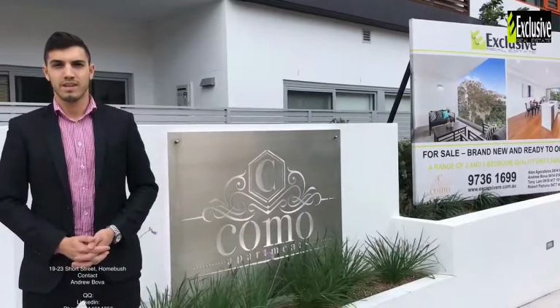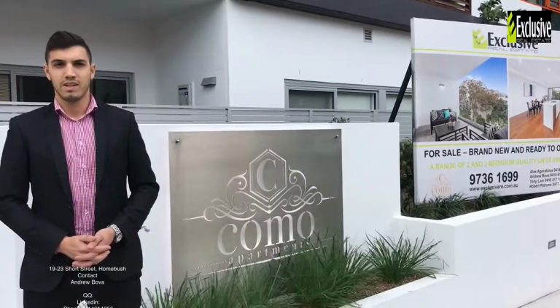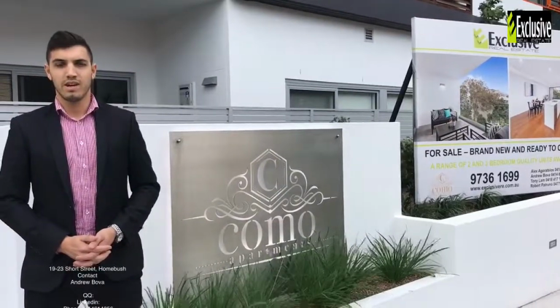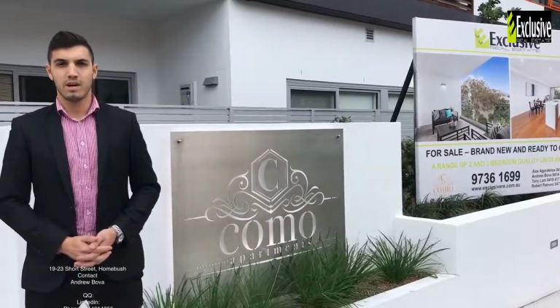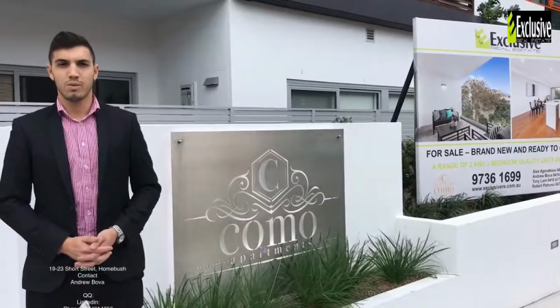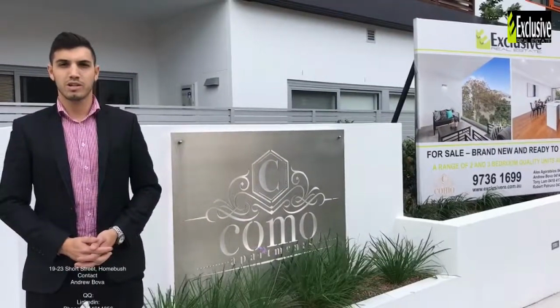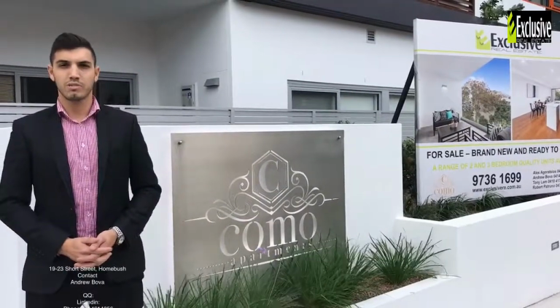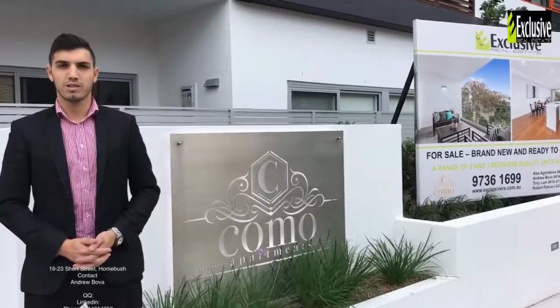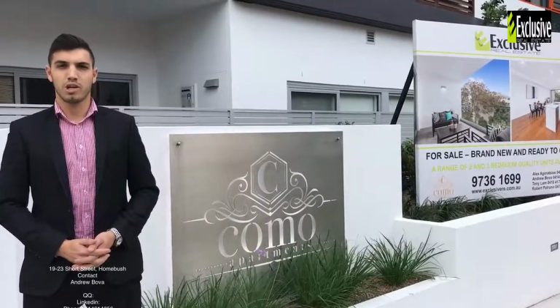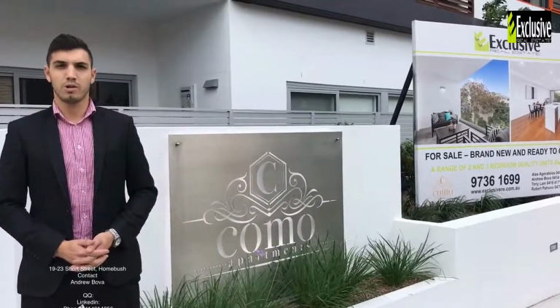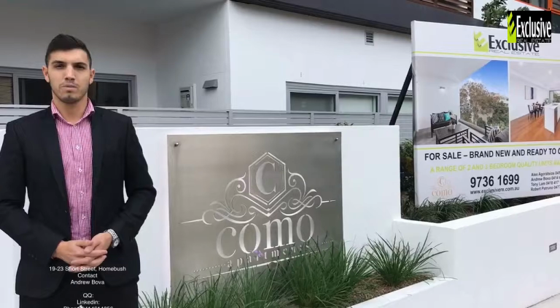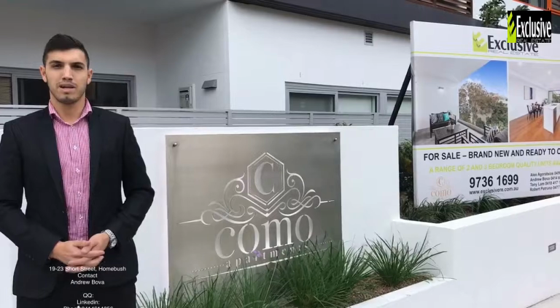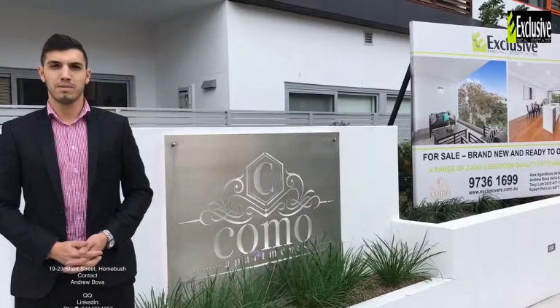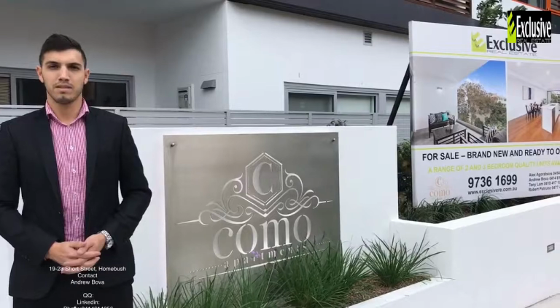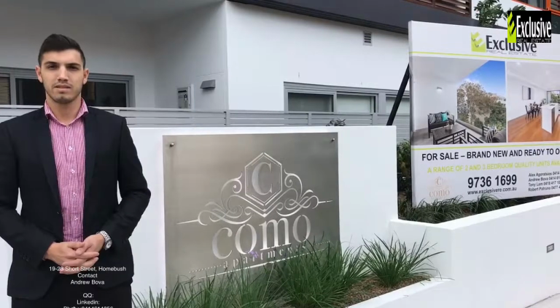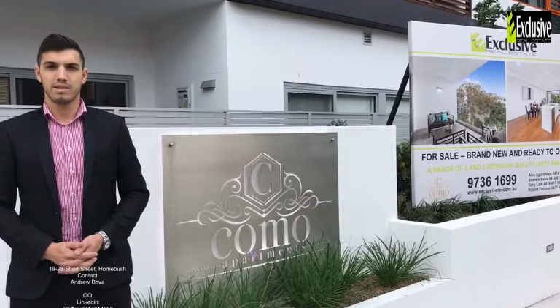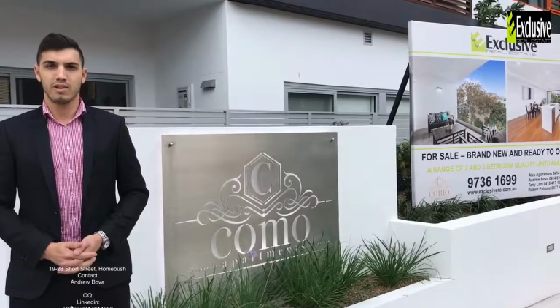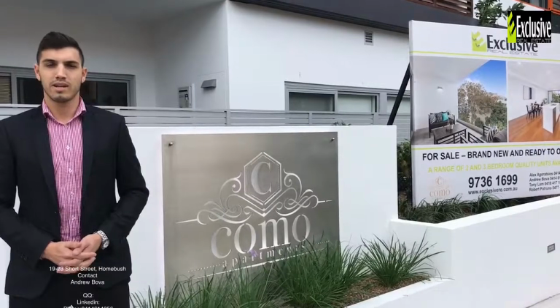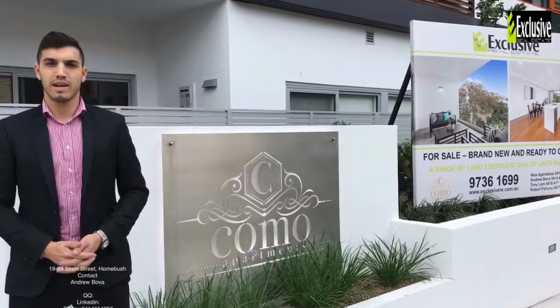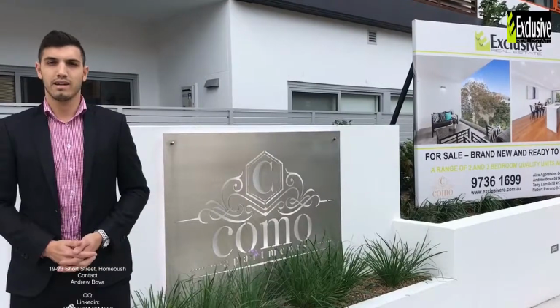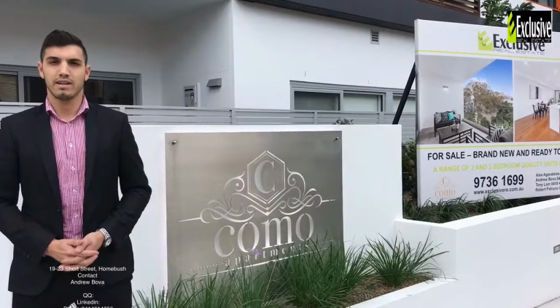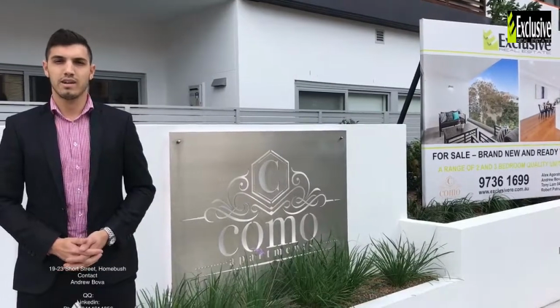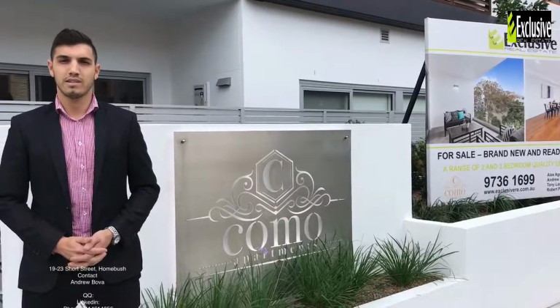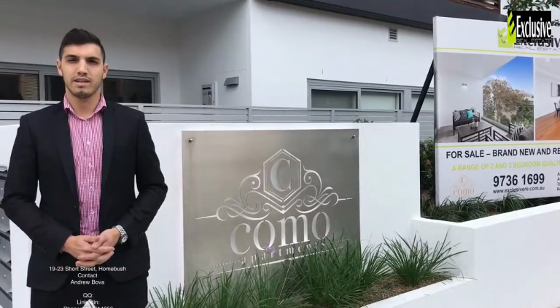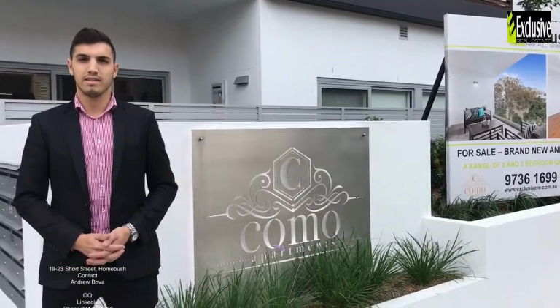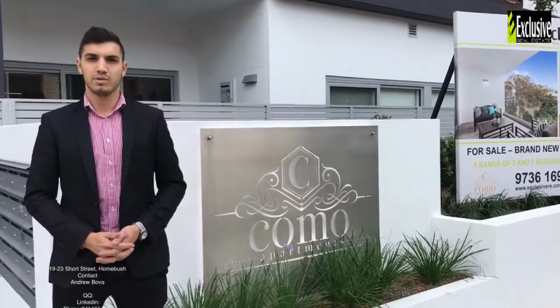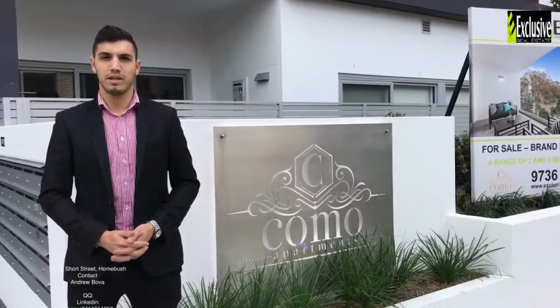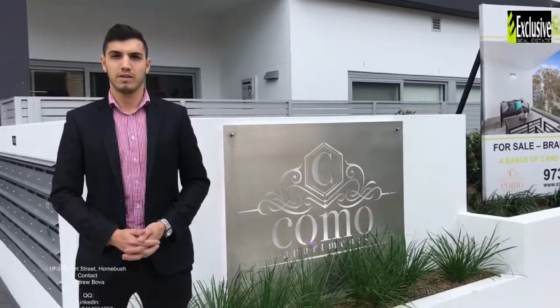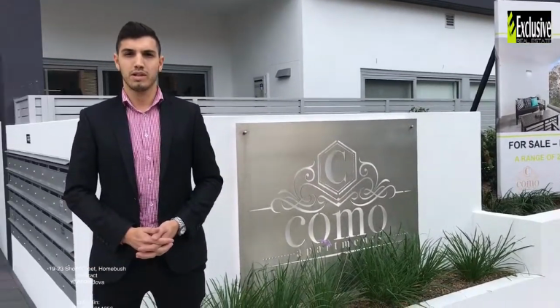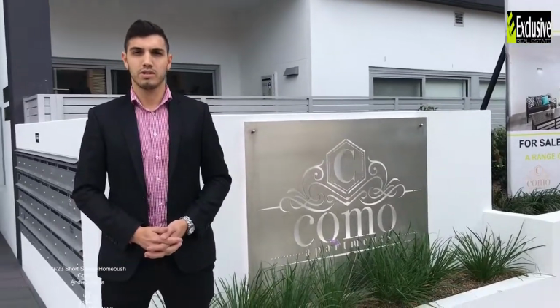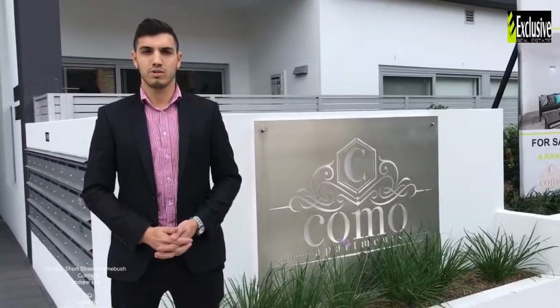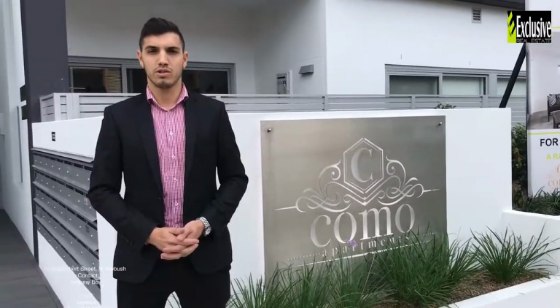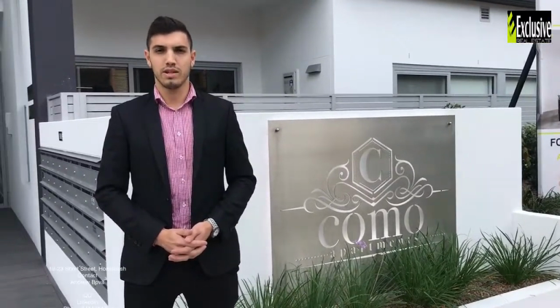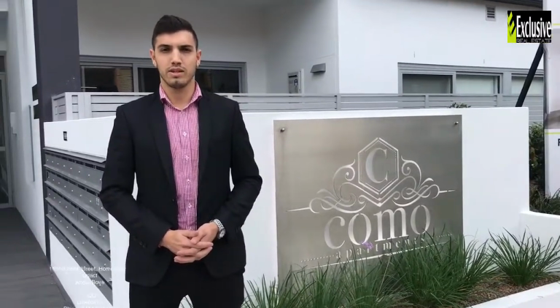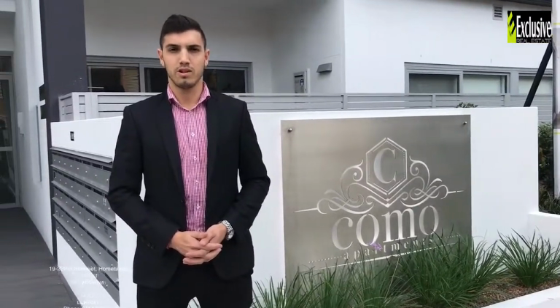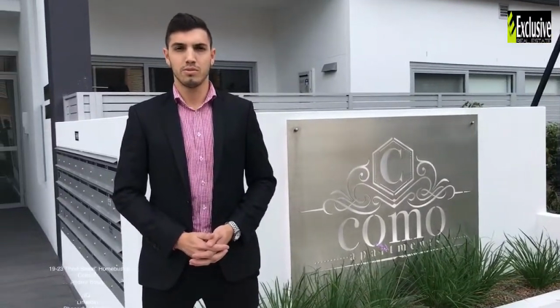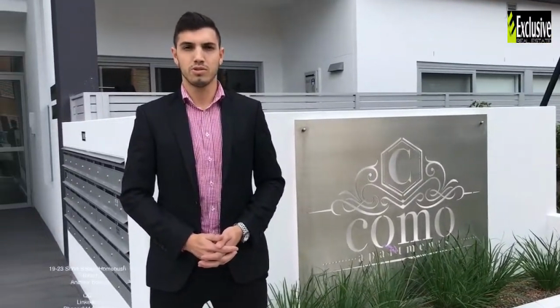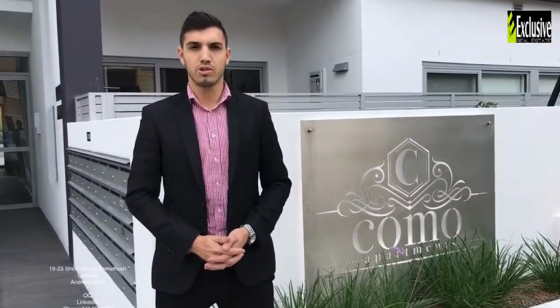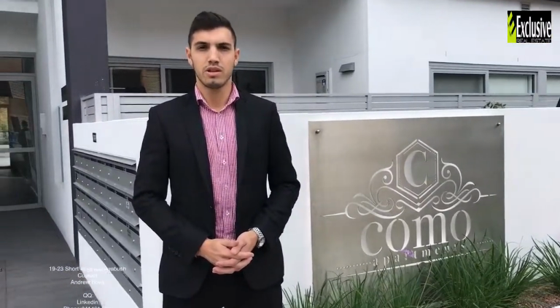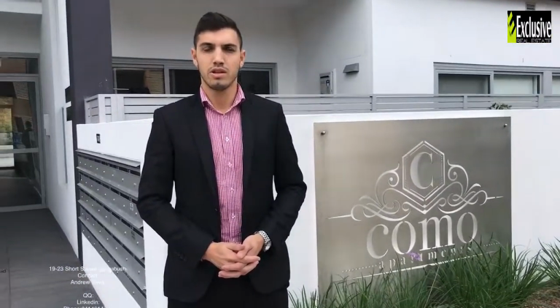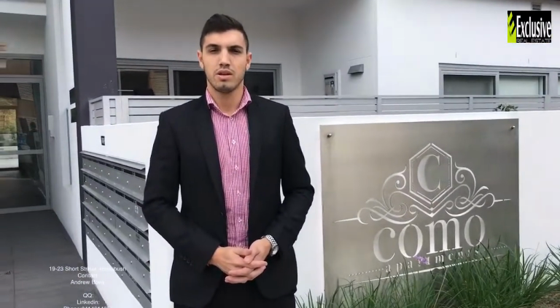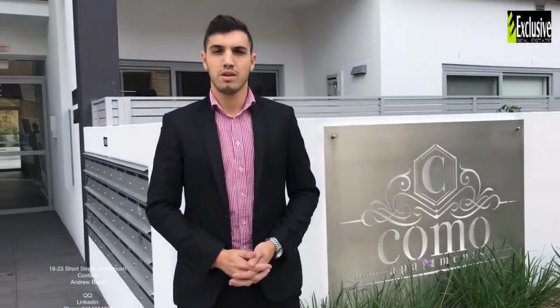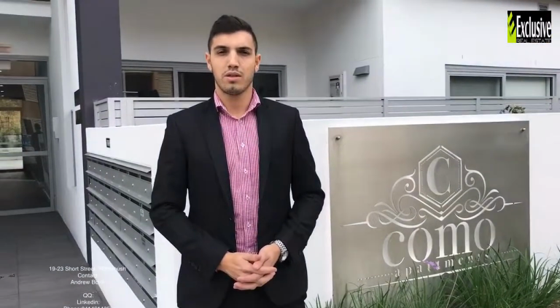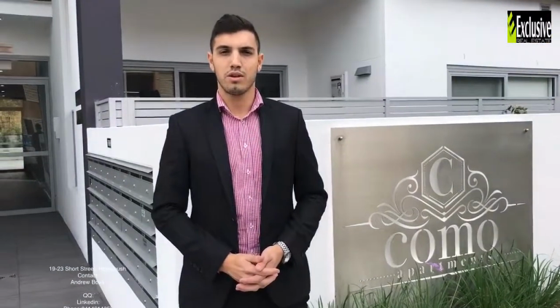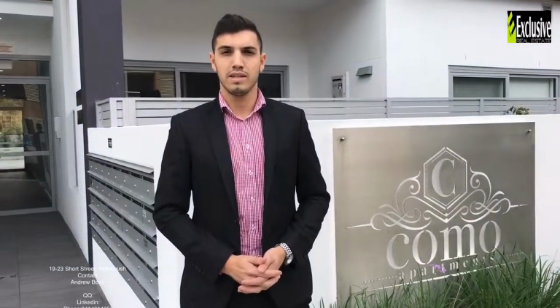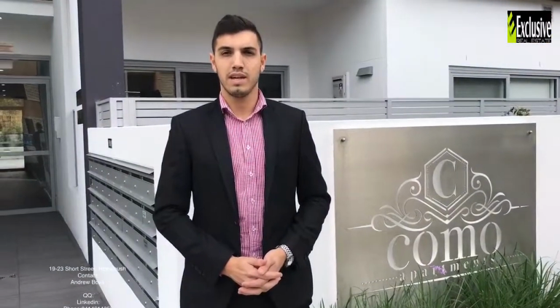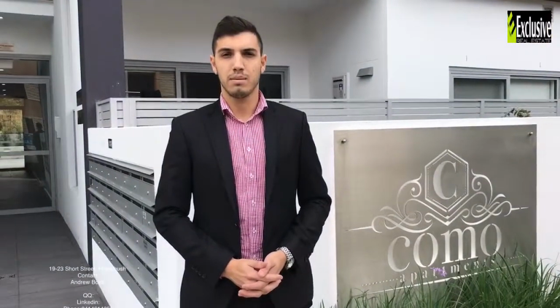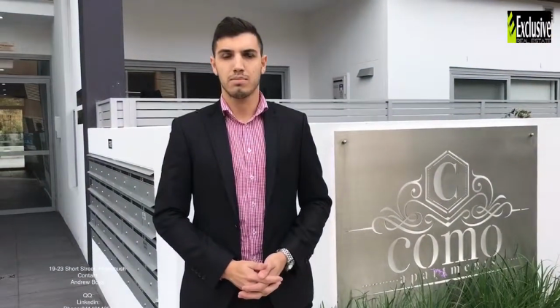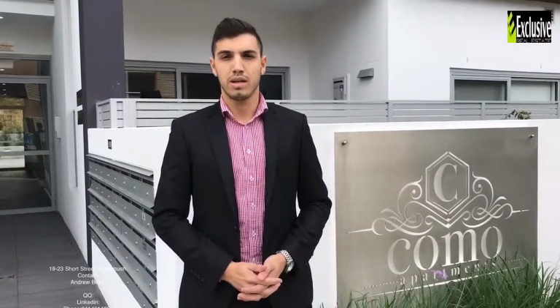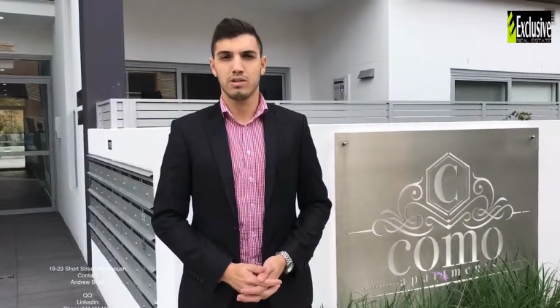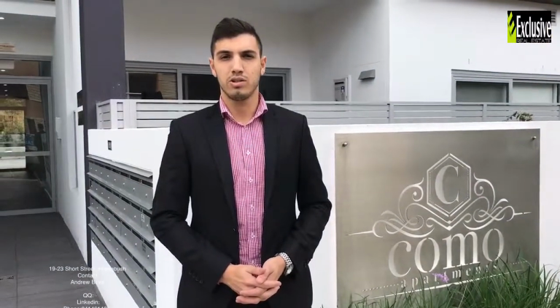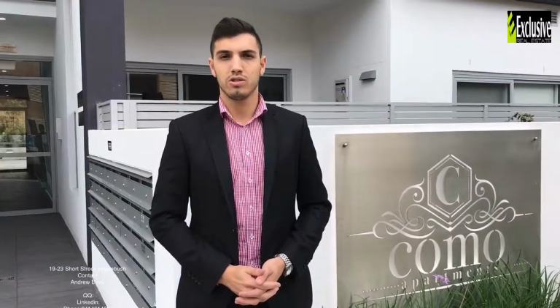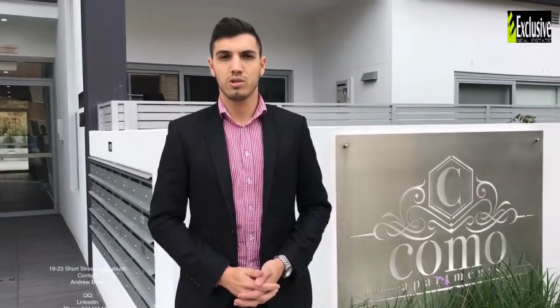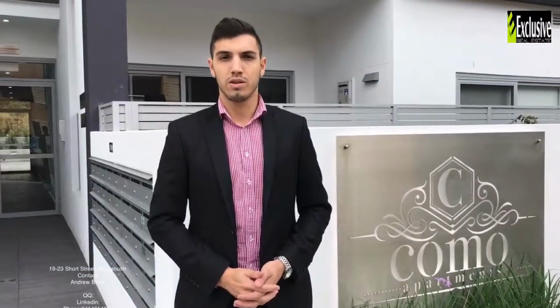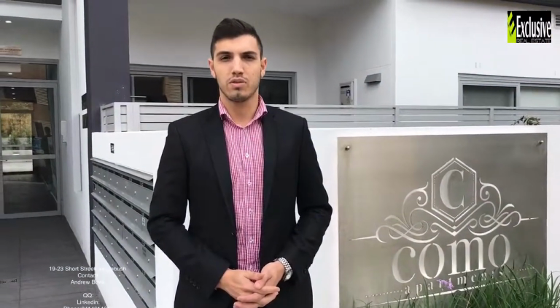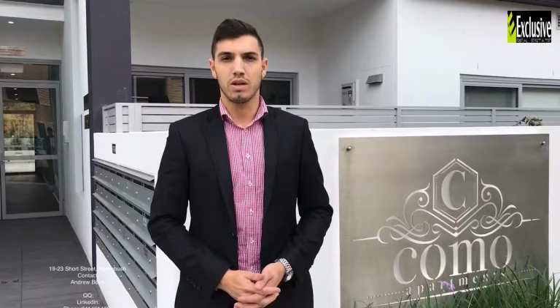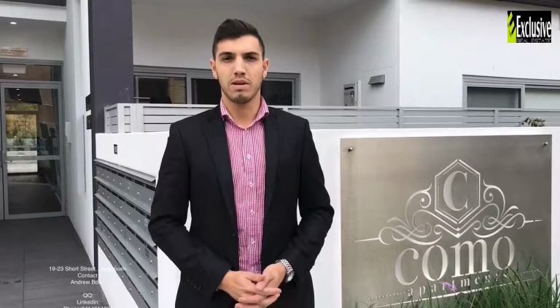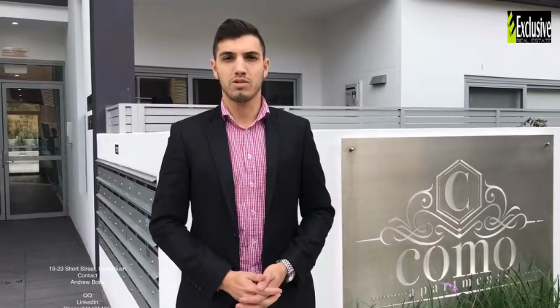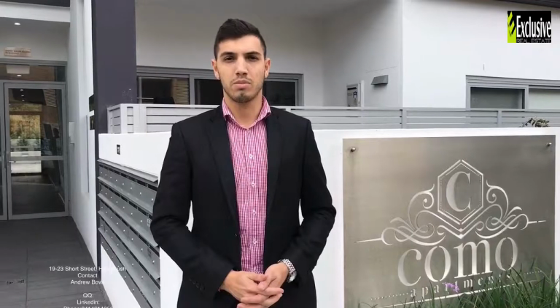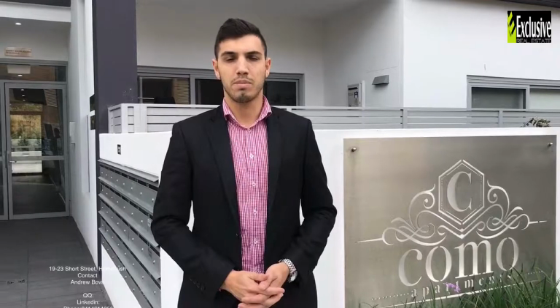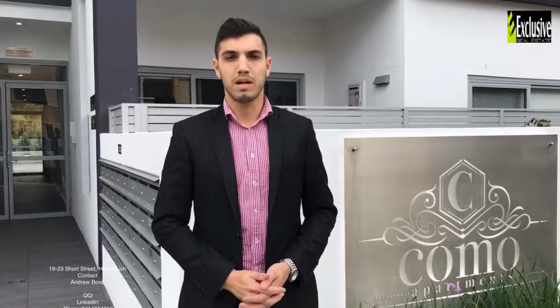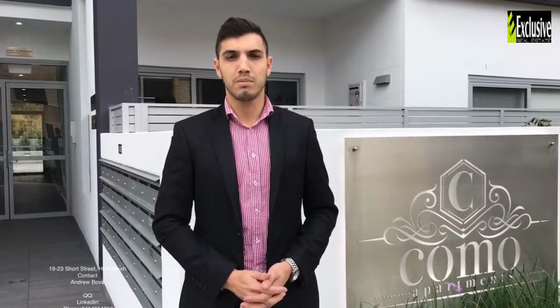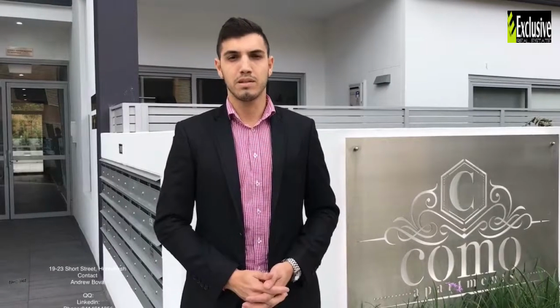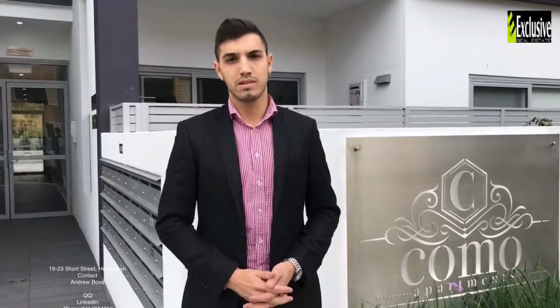Hi, welcome to Kamo Apartments, located at 19-23 Short Street, Homebush. 38 brand new 2 and 3 bedroom apartments.